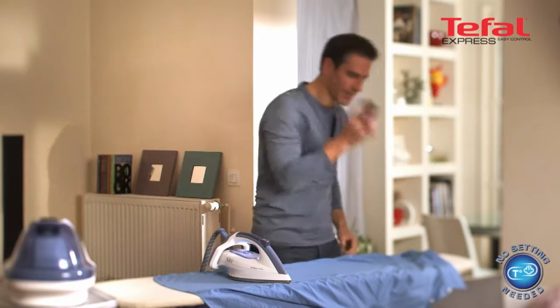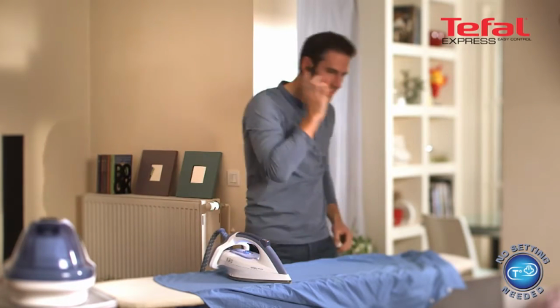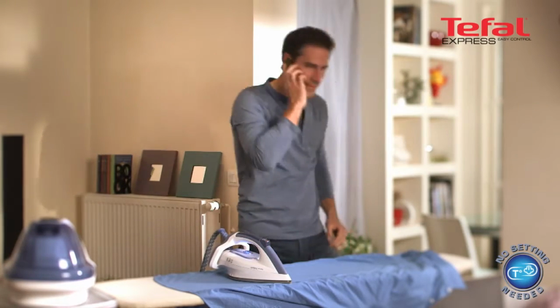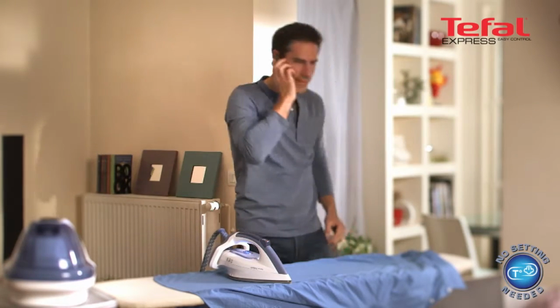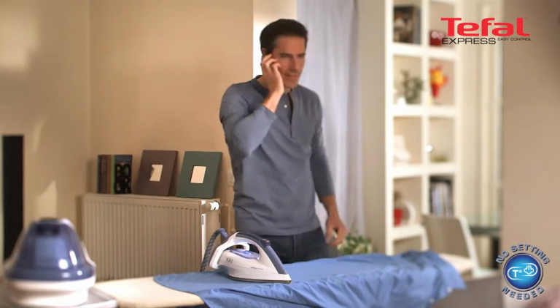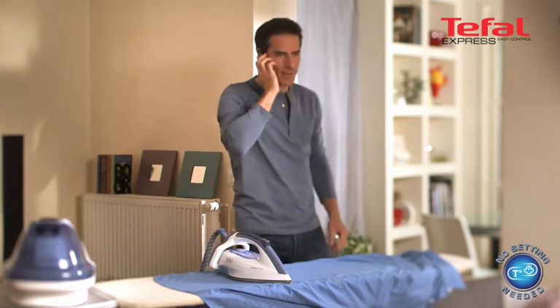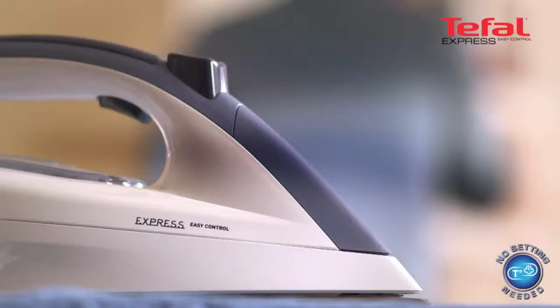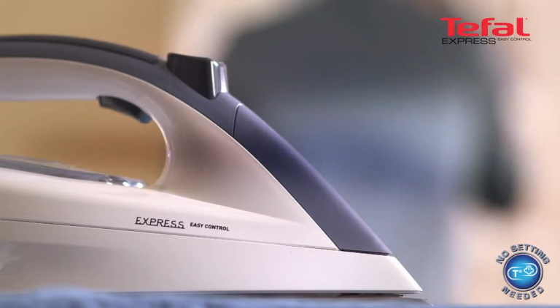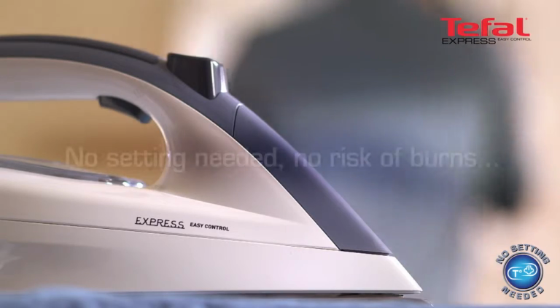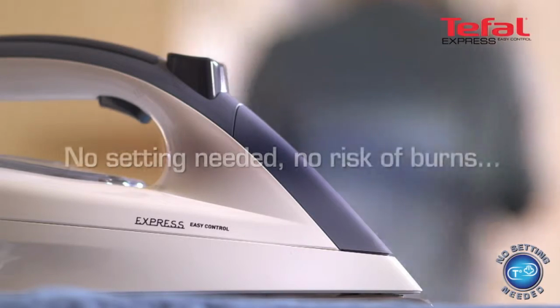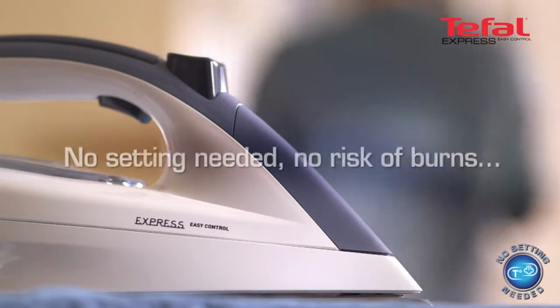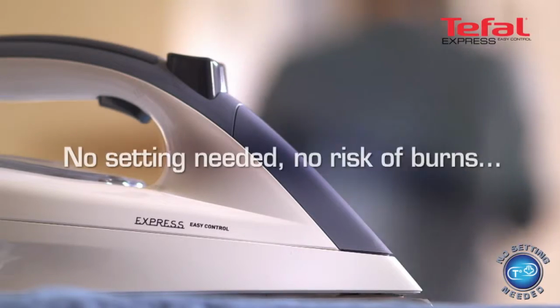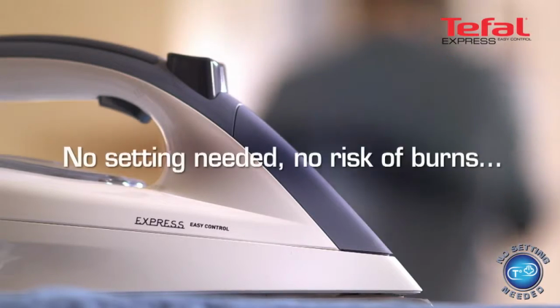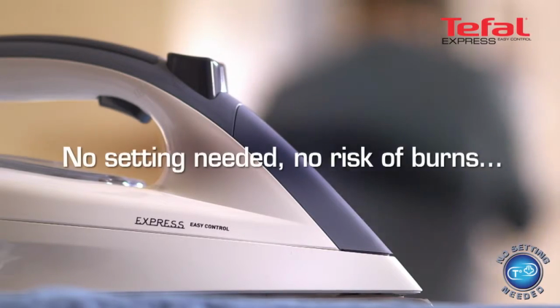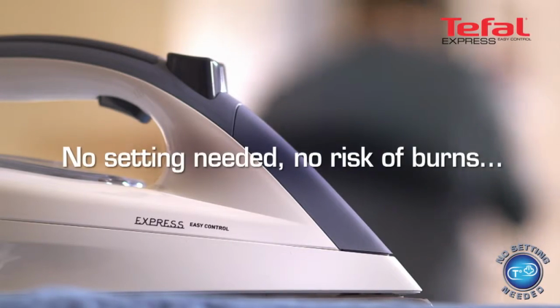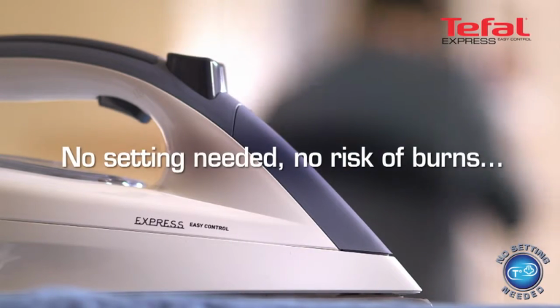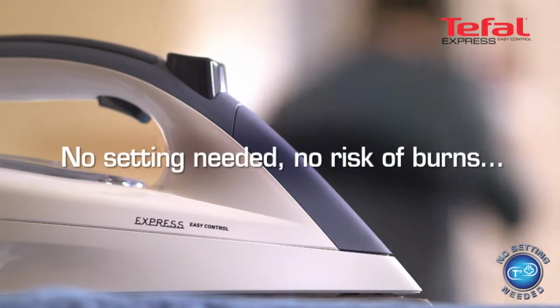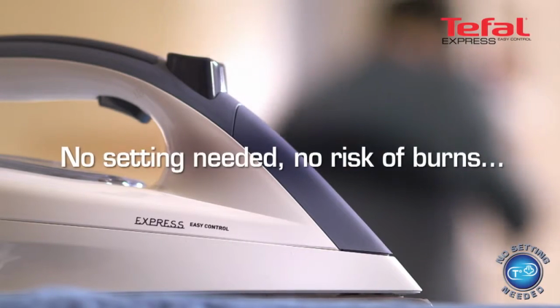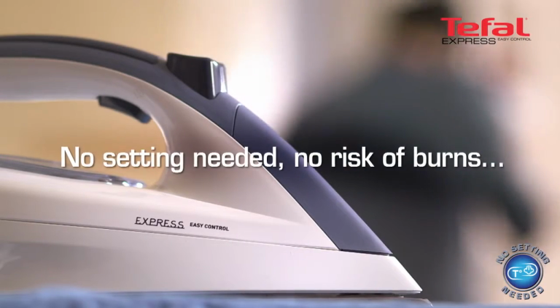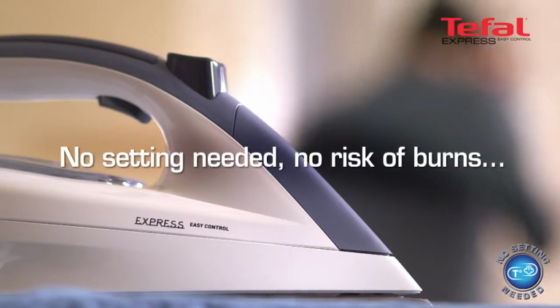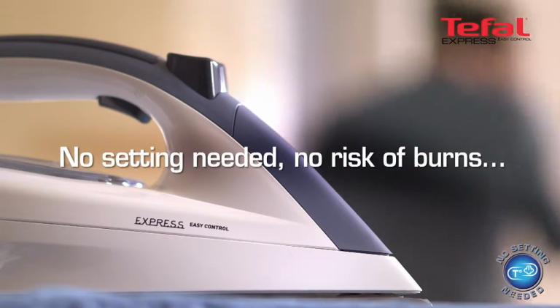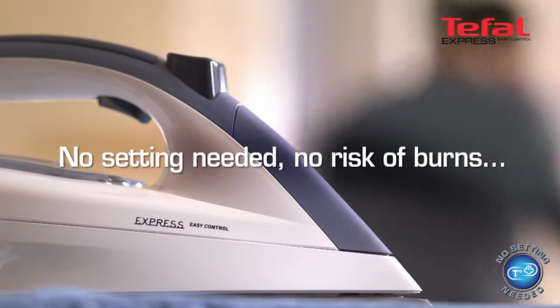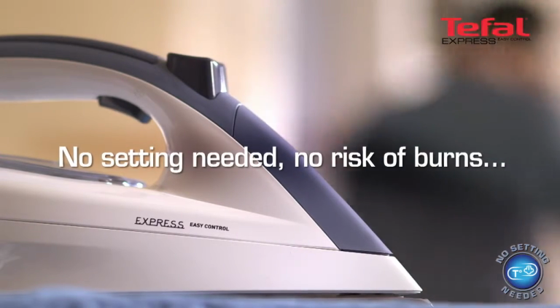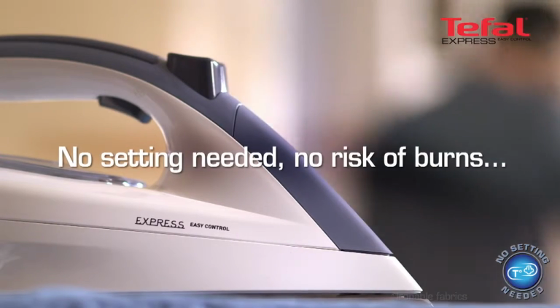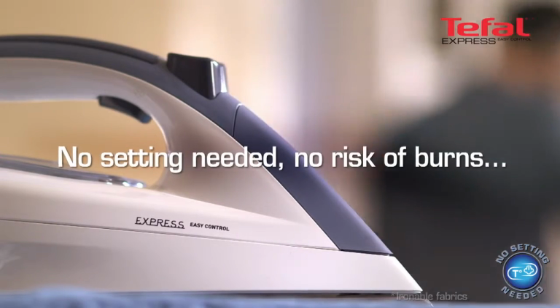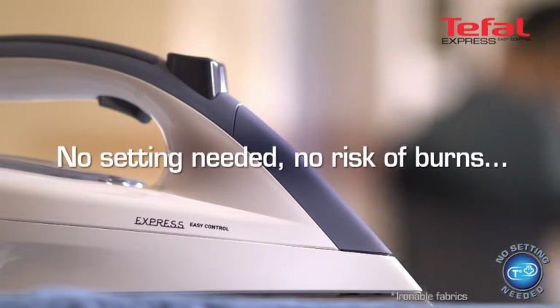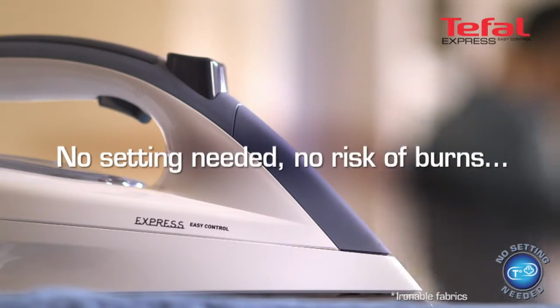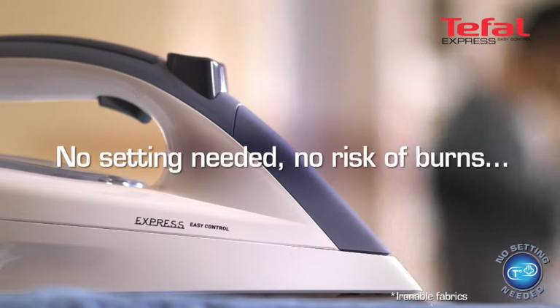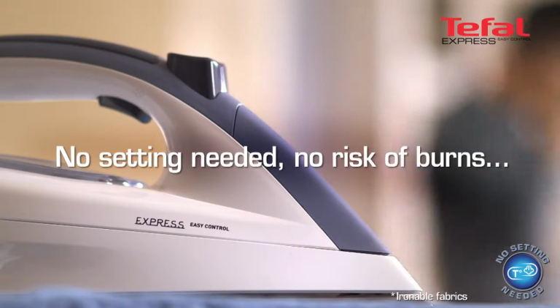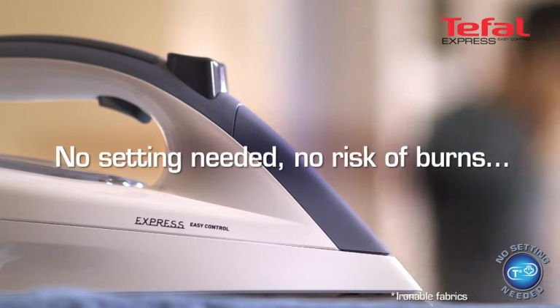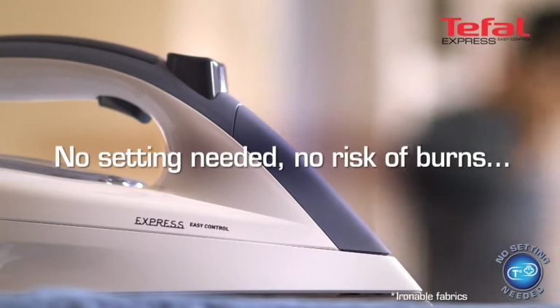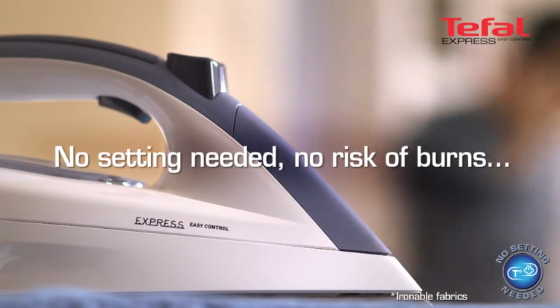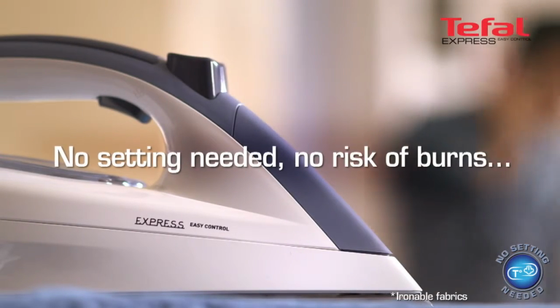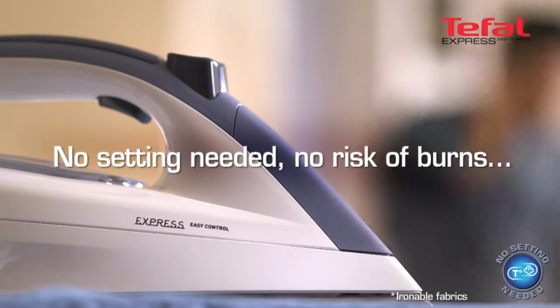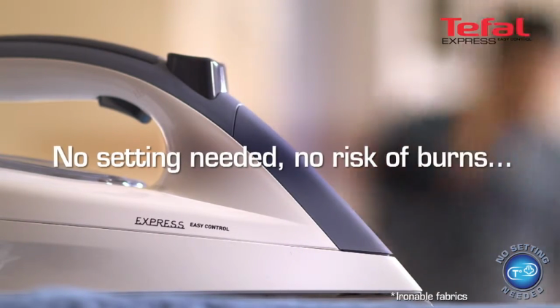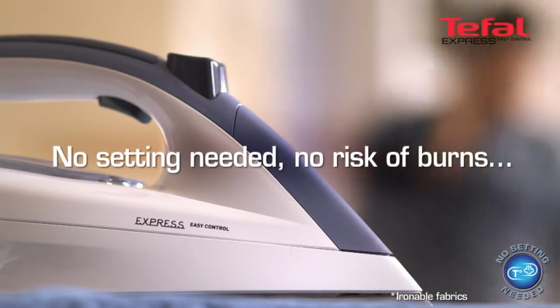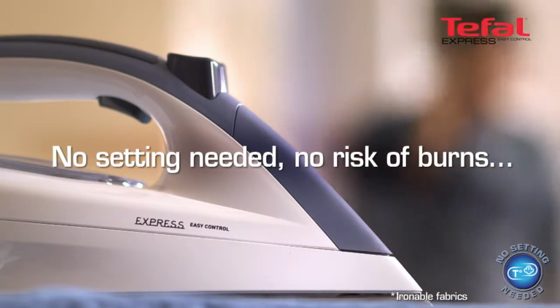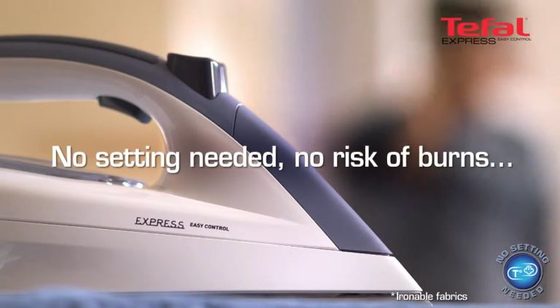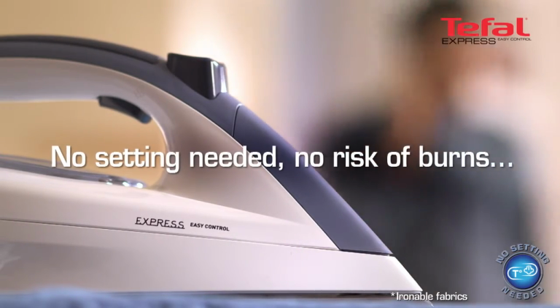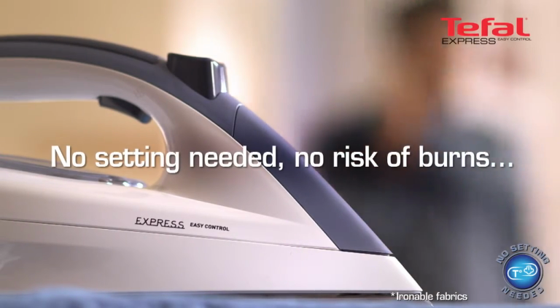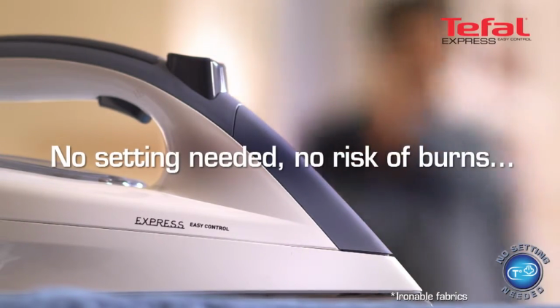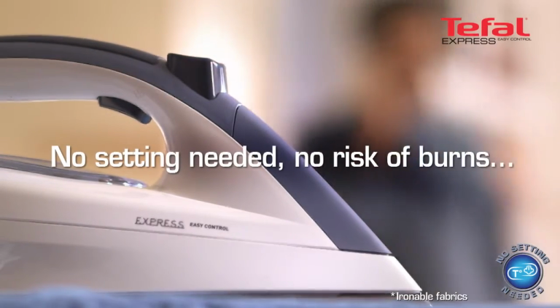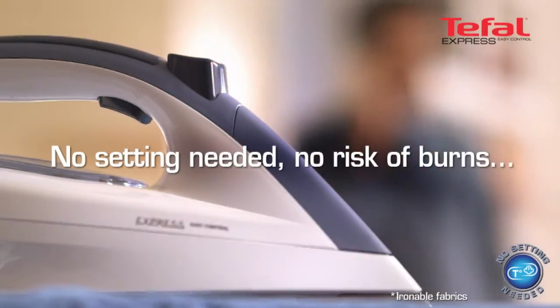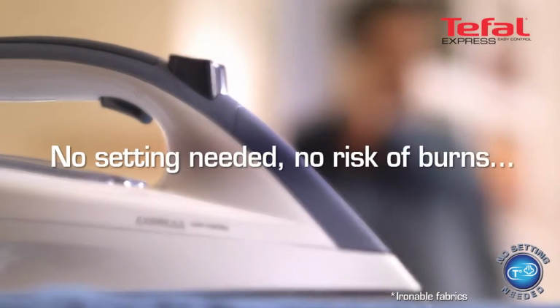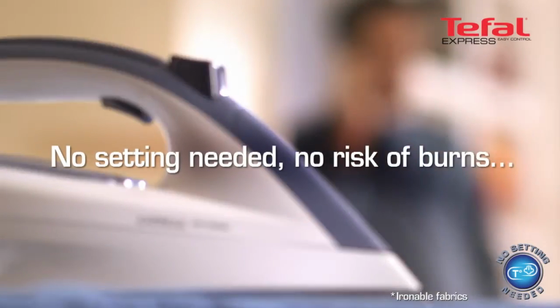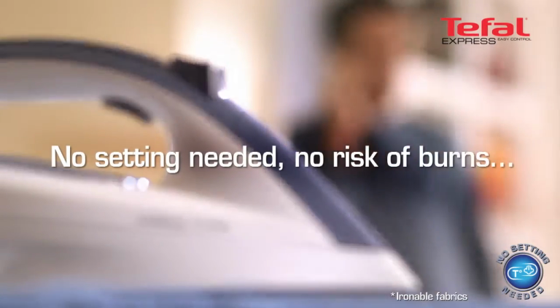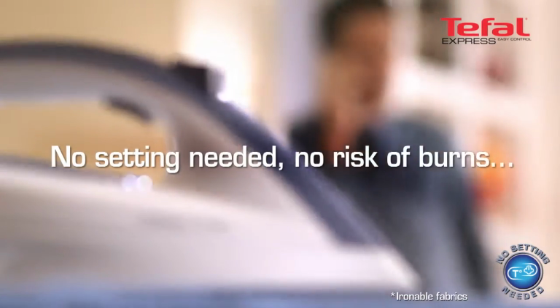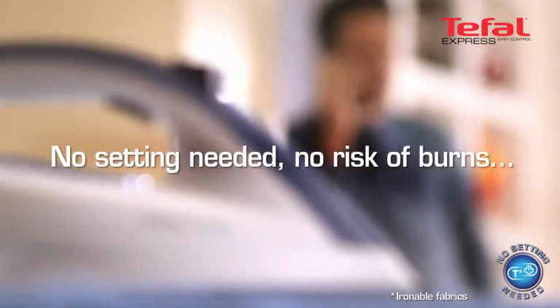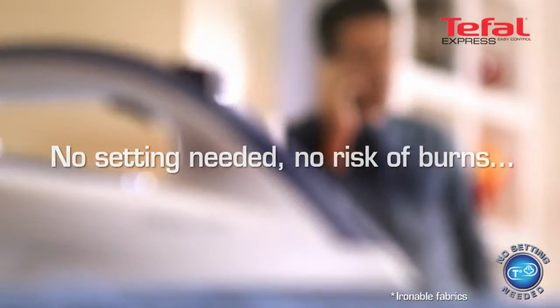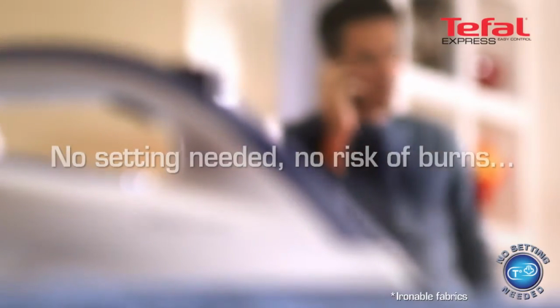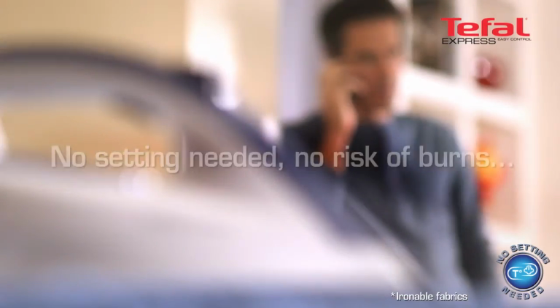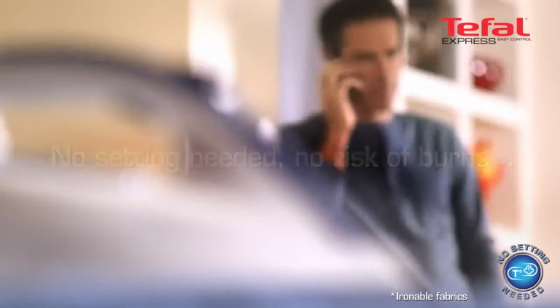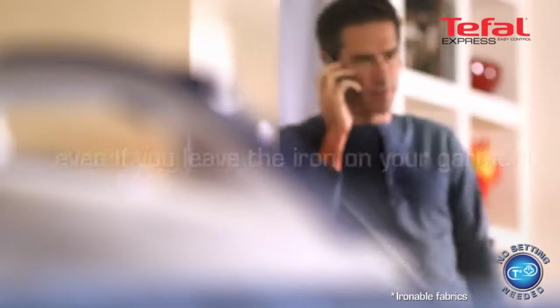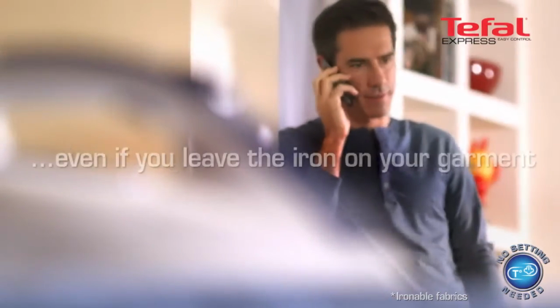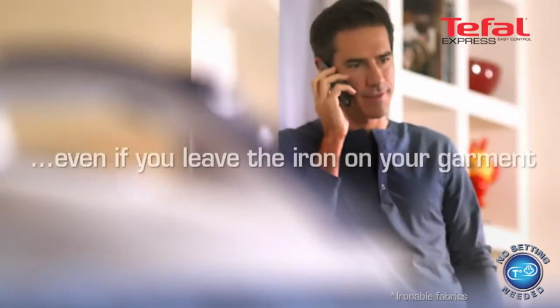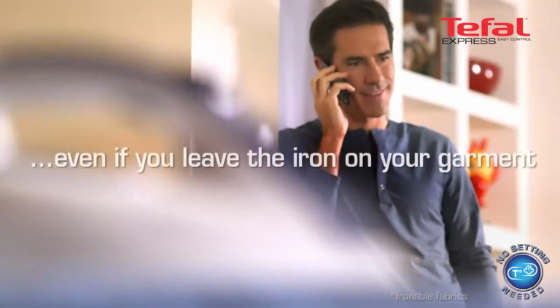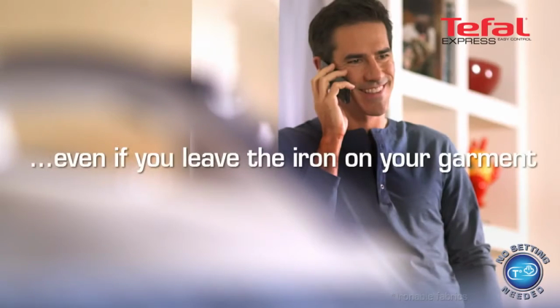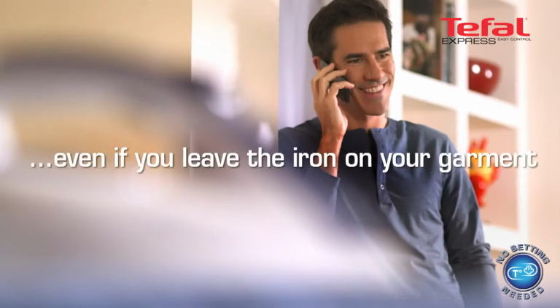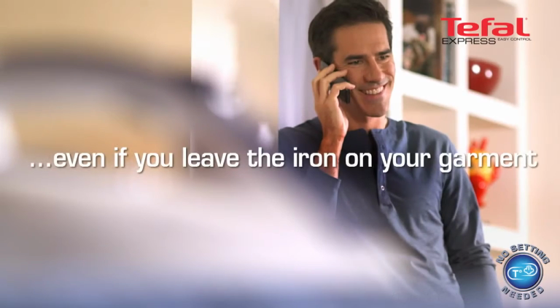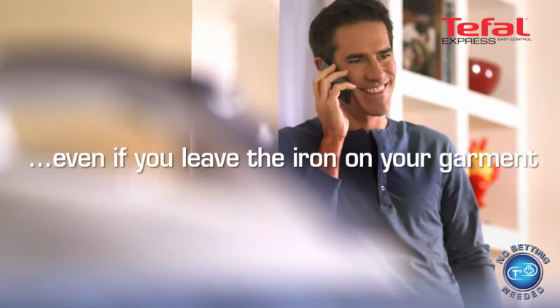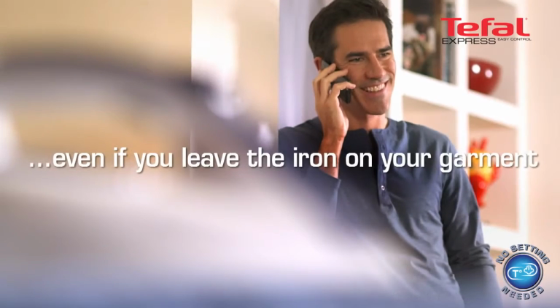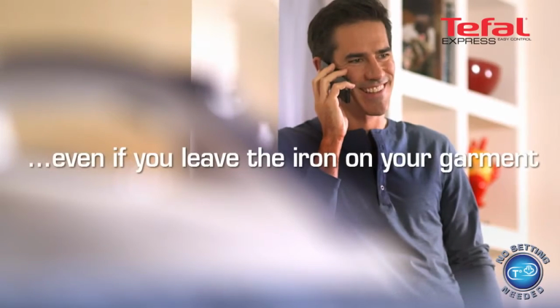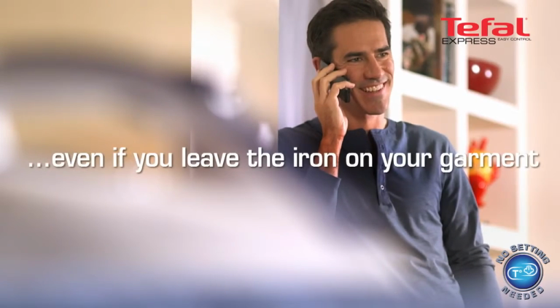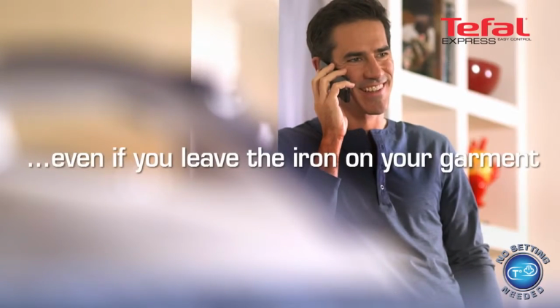No setting needed, easy and safe on all fabrics, even if you accidentally leave the iron on your garment.